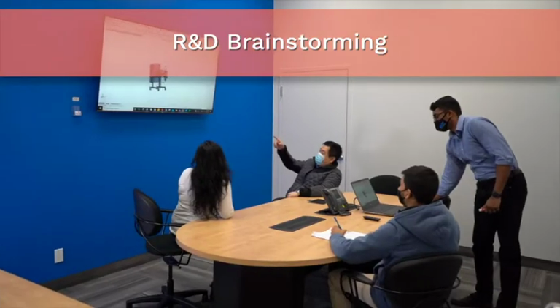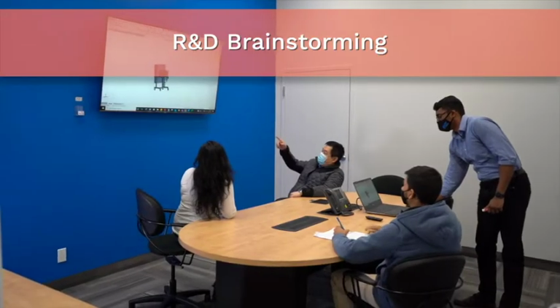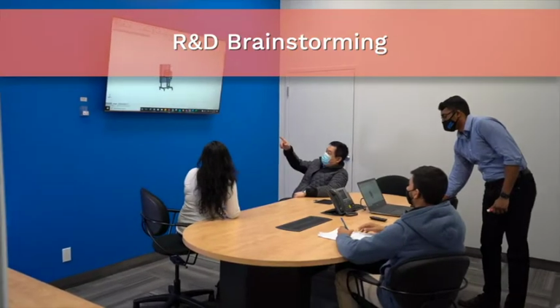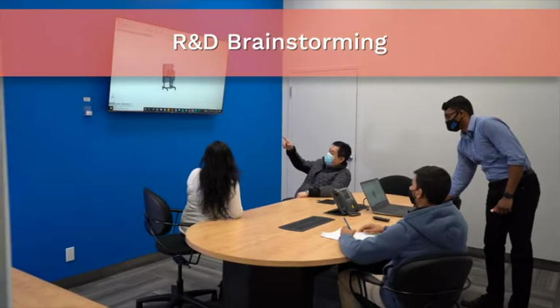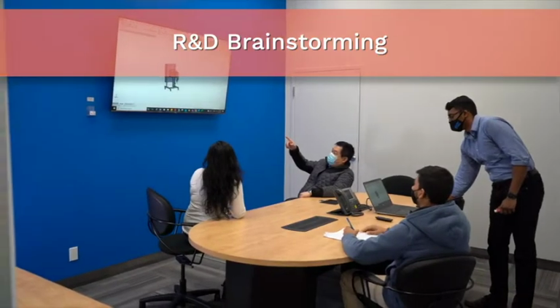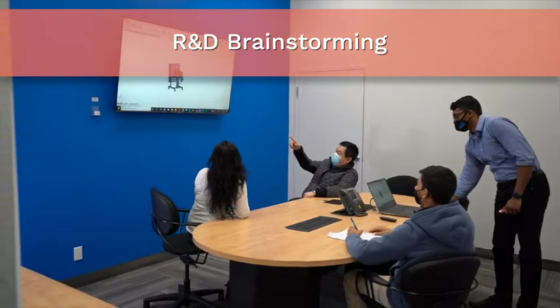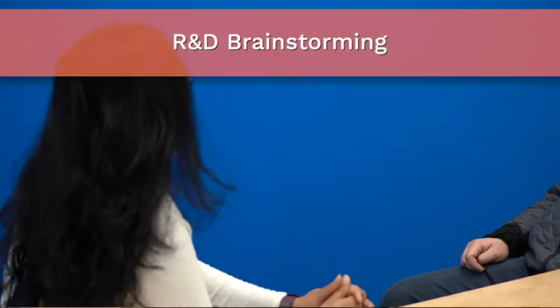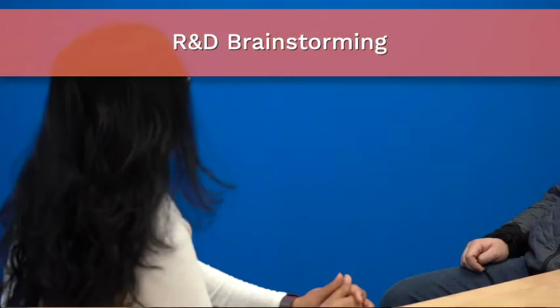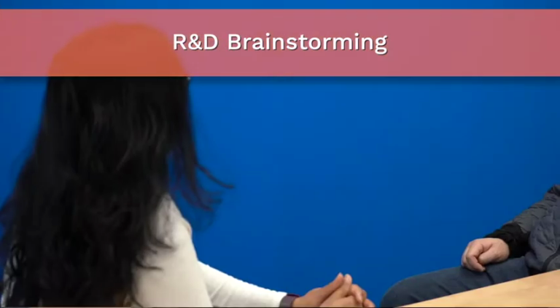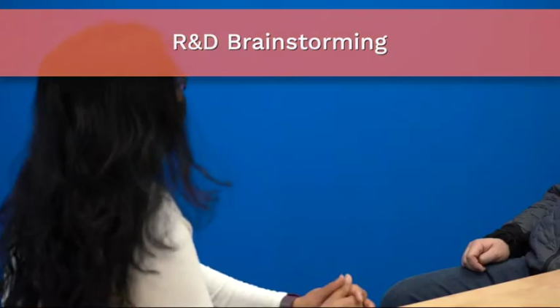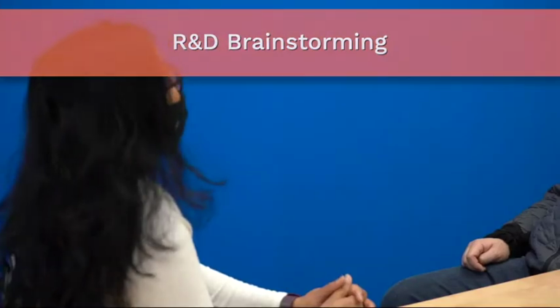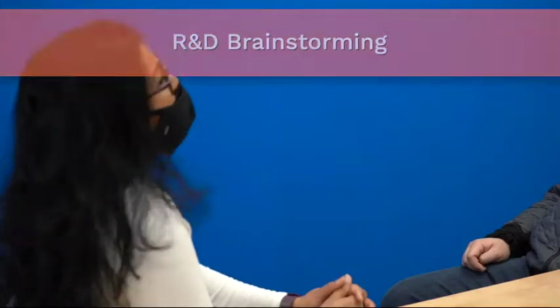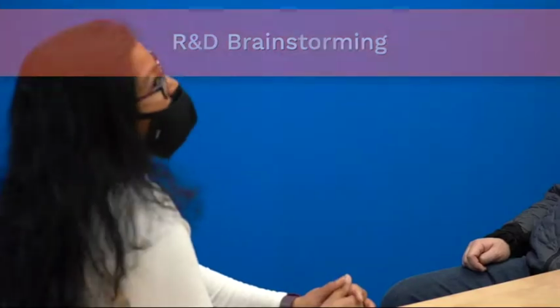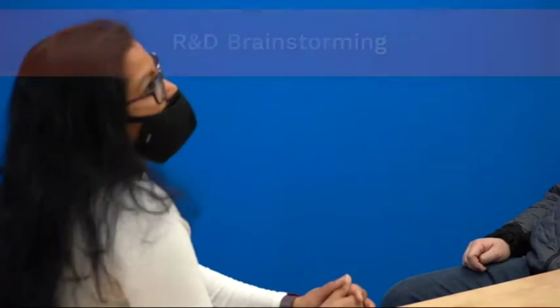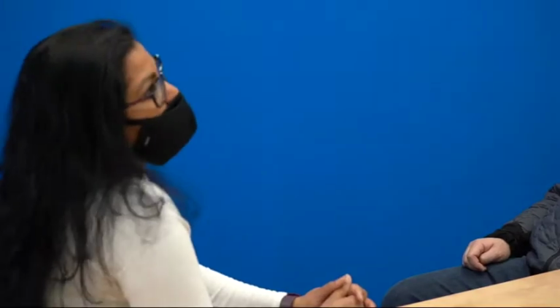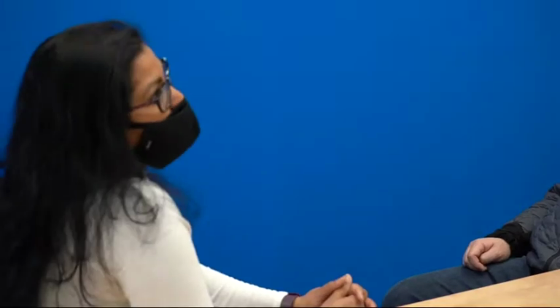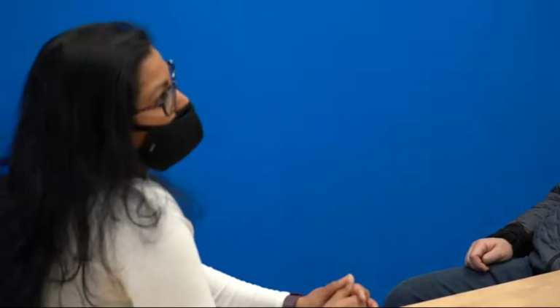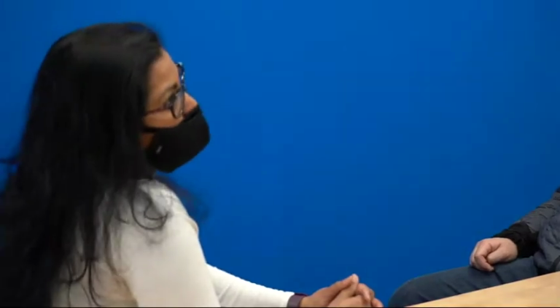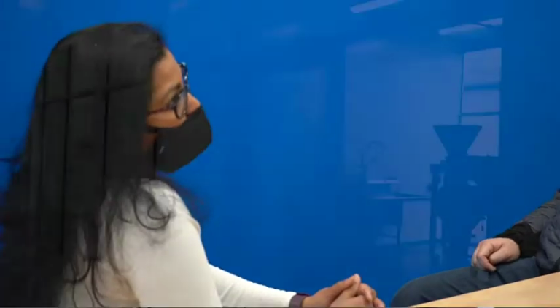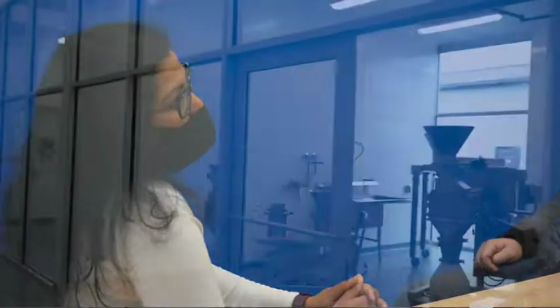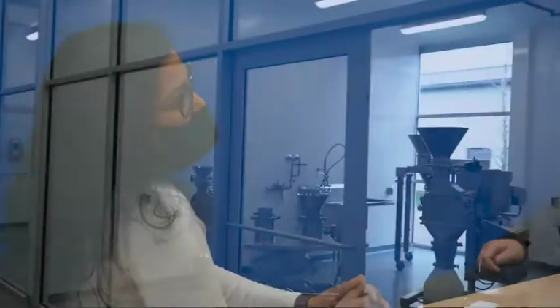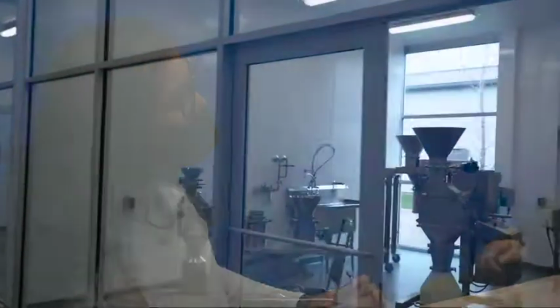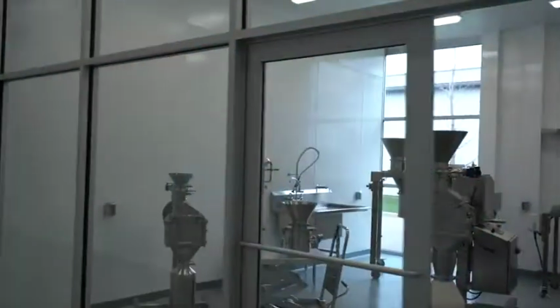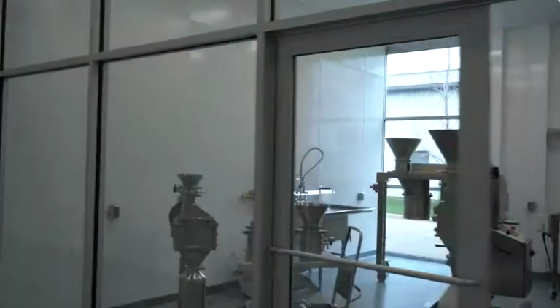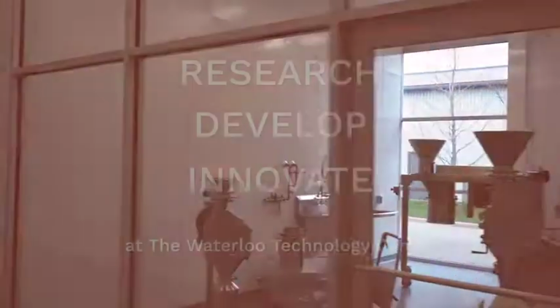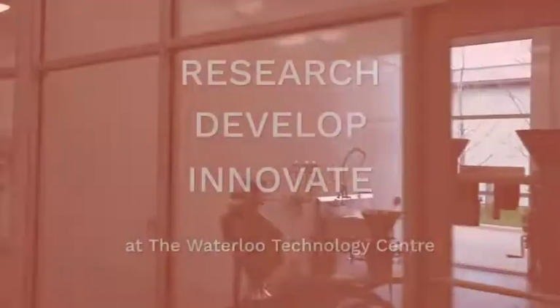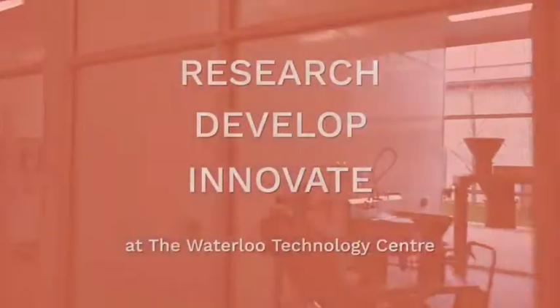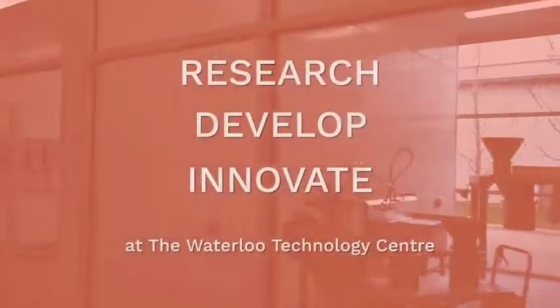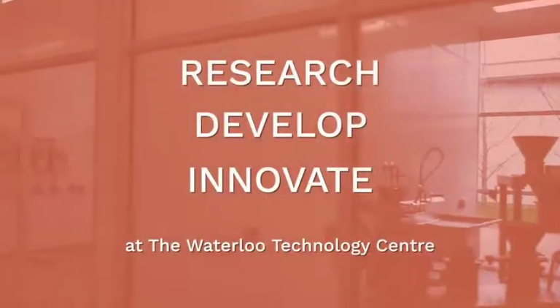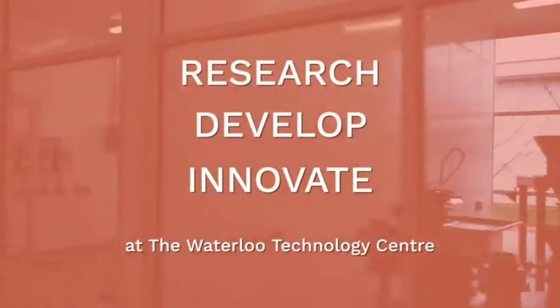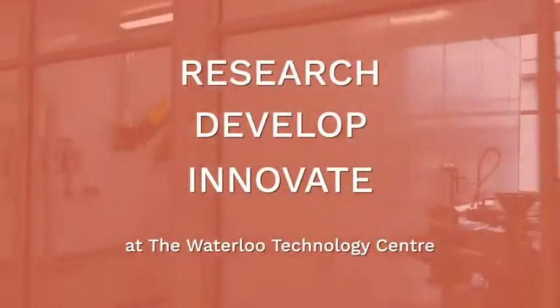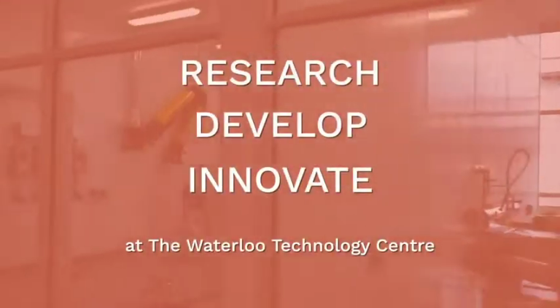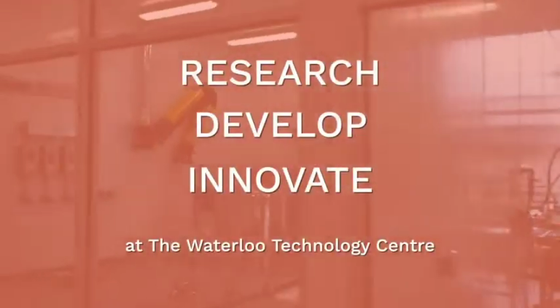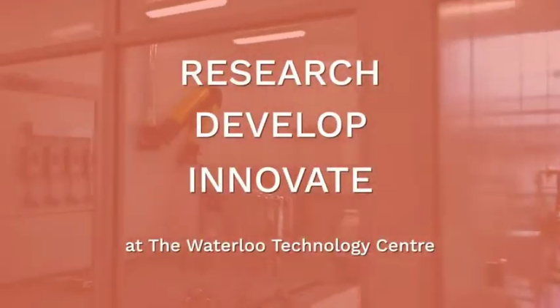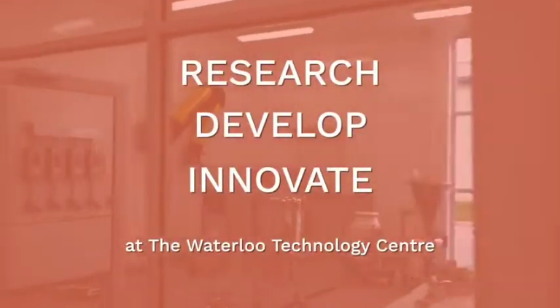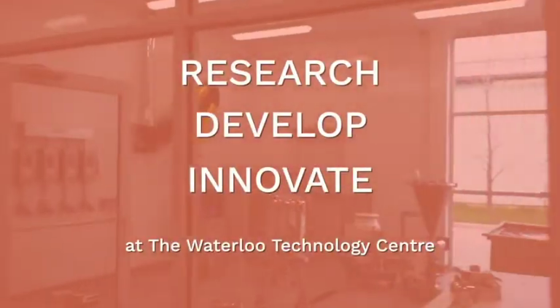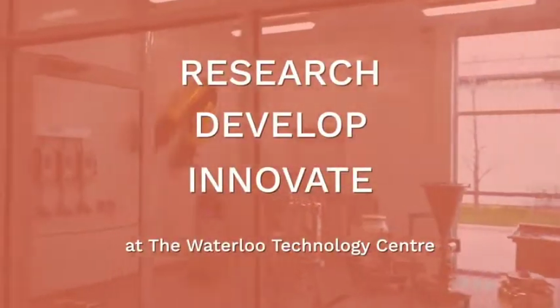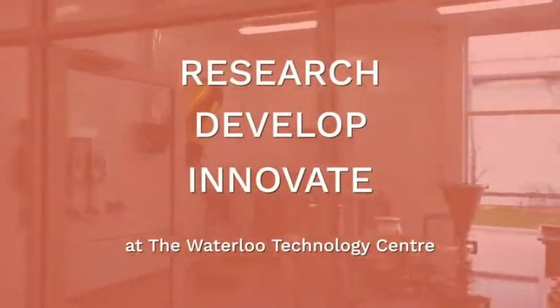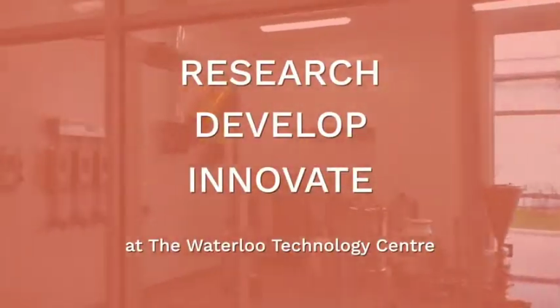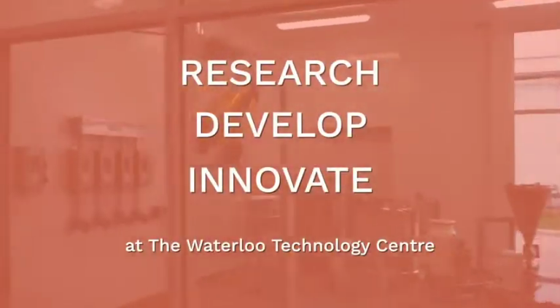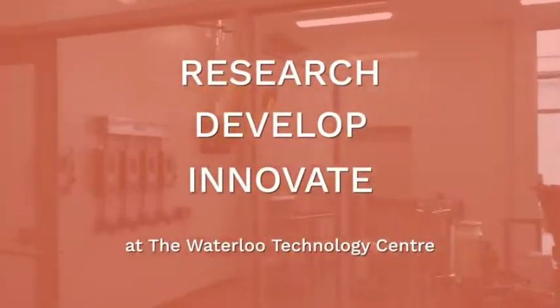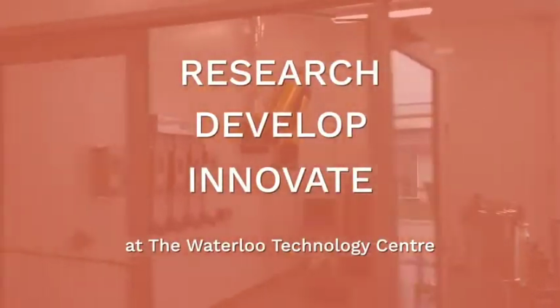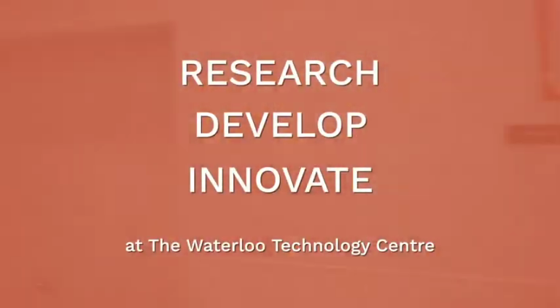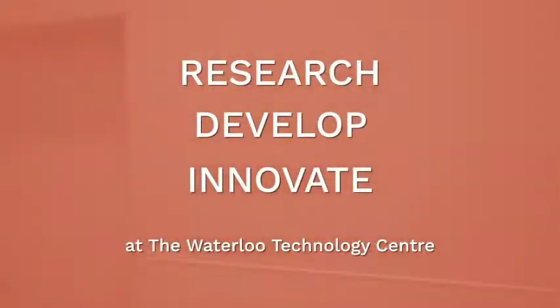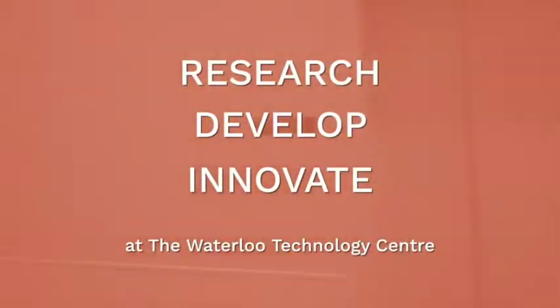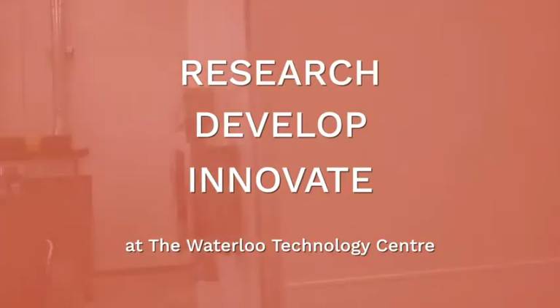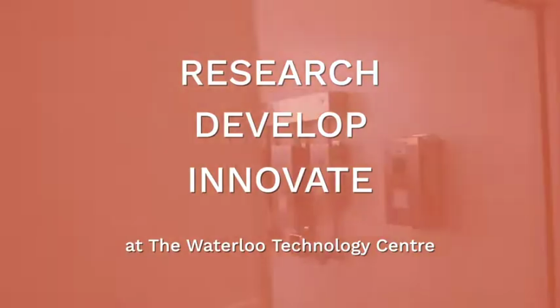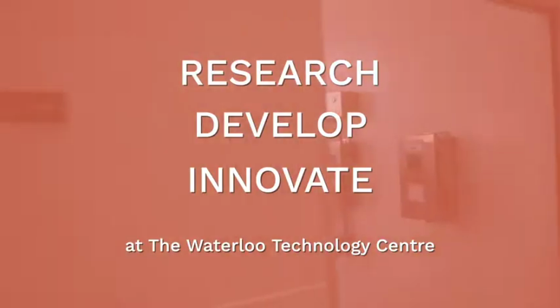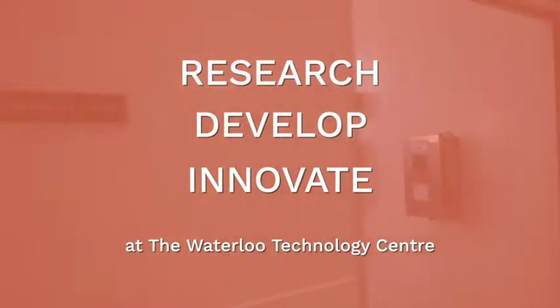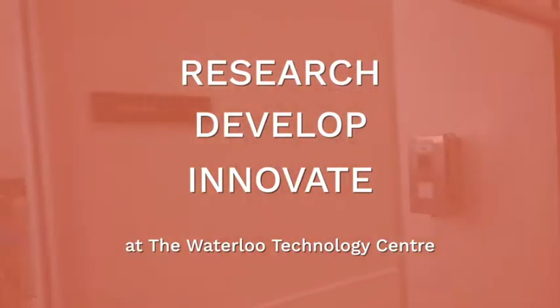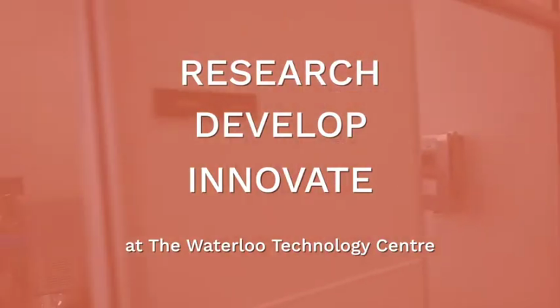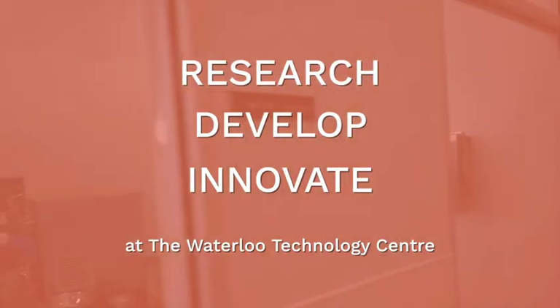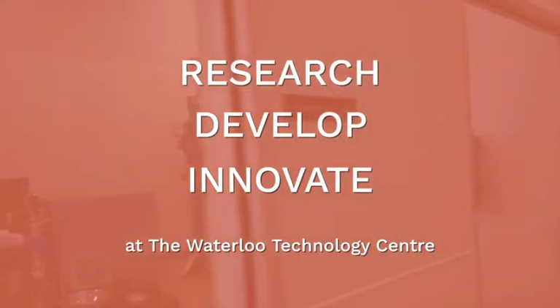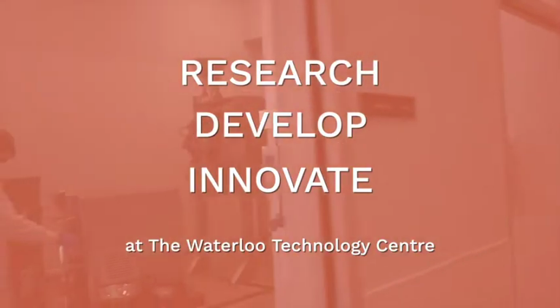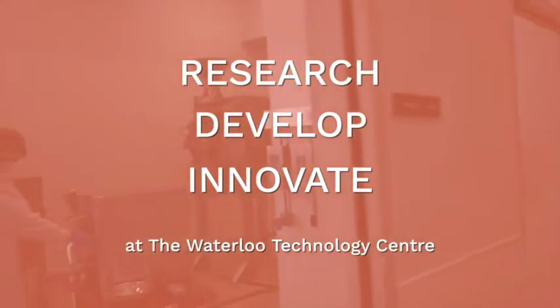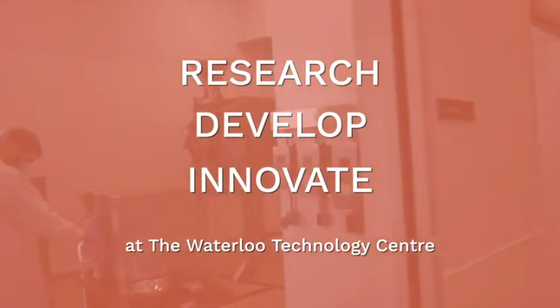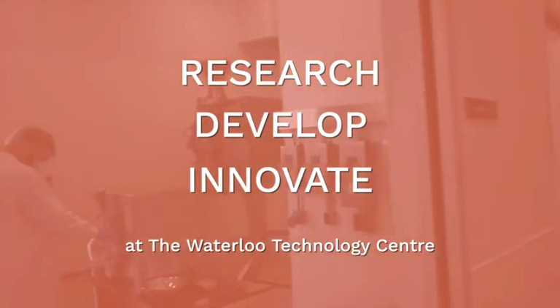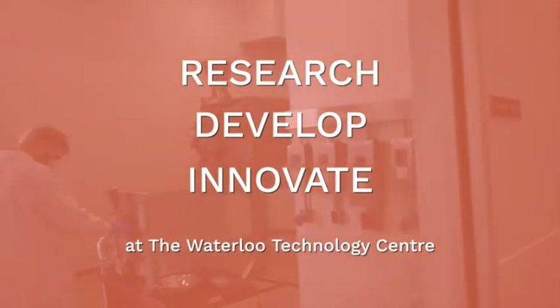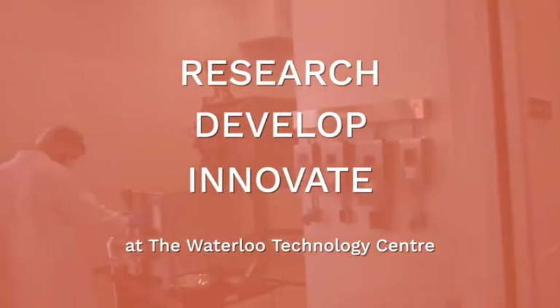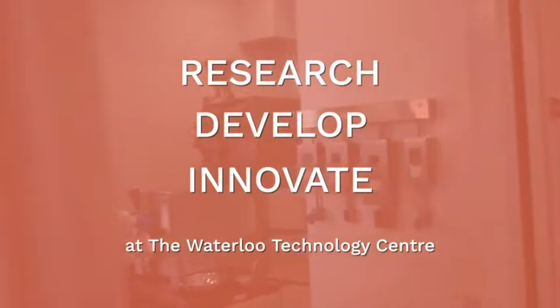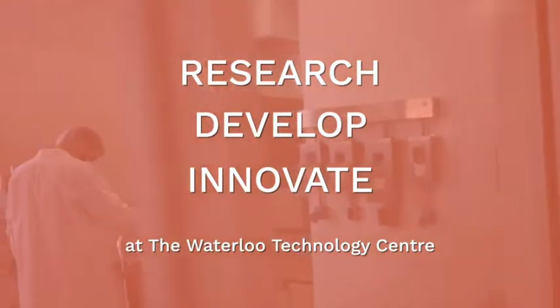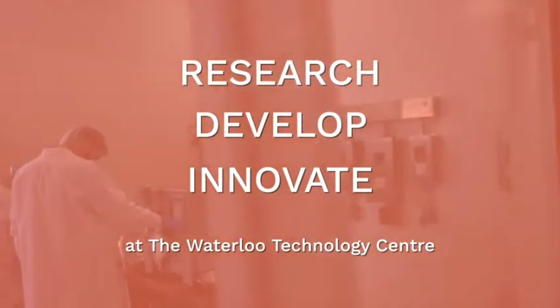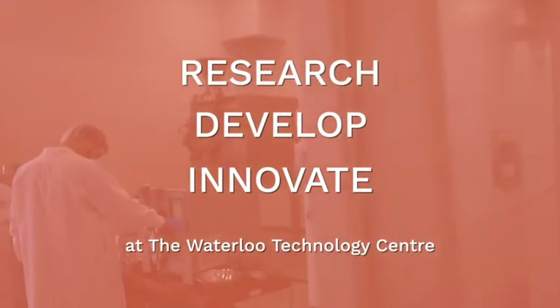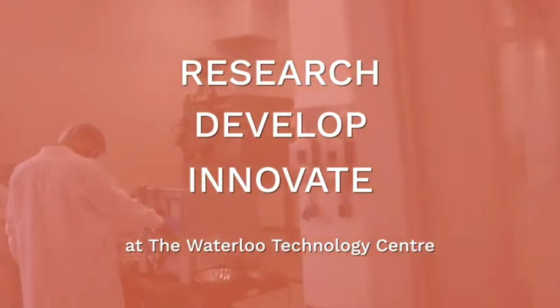We look forward to seeing you and doing your research, your development, and your innovation here at the Waterloo Technology Center.